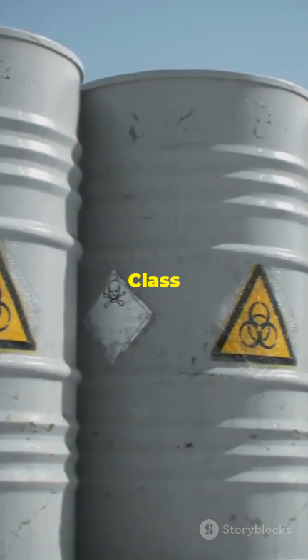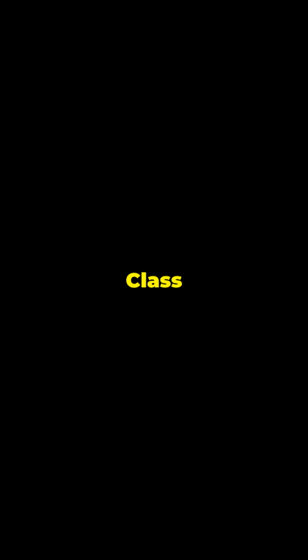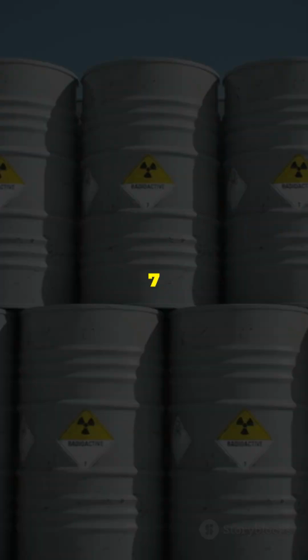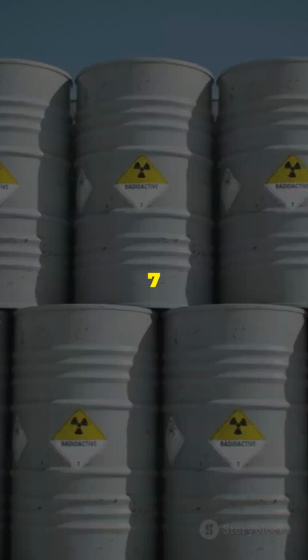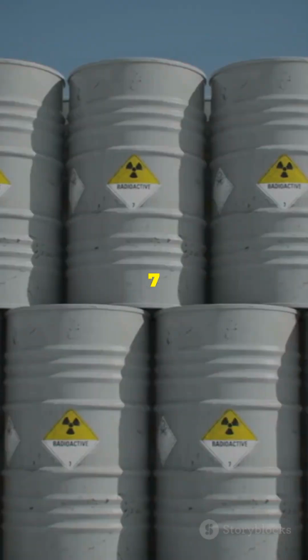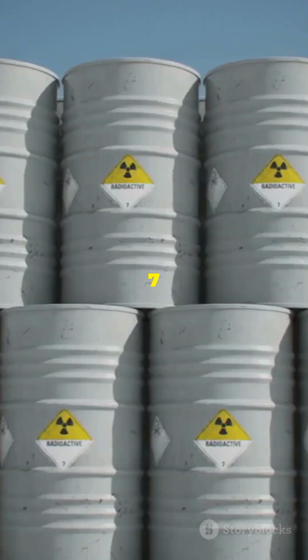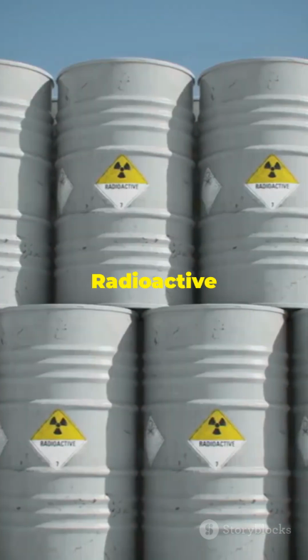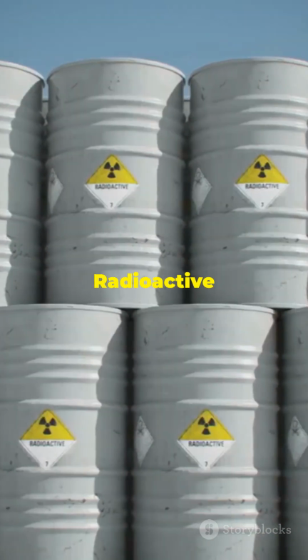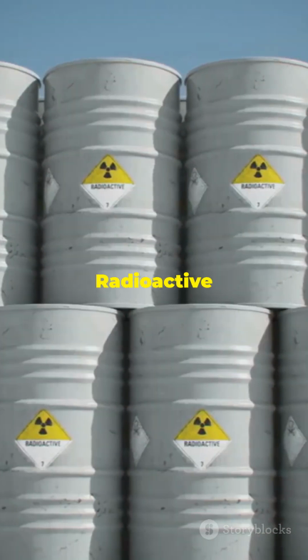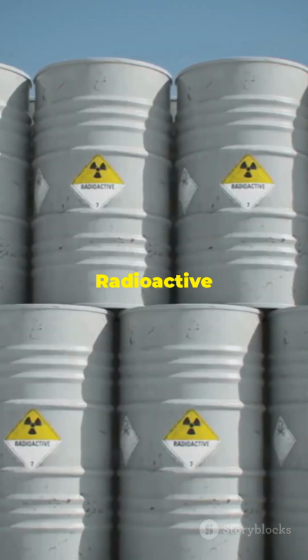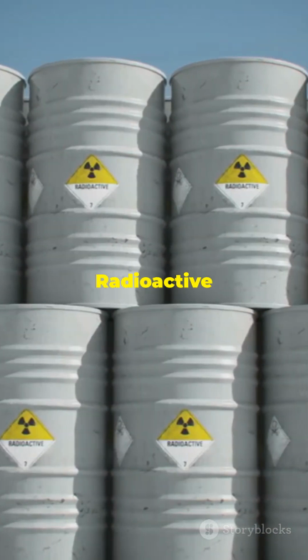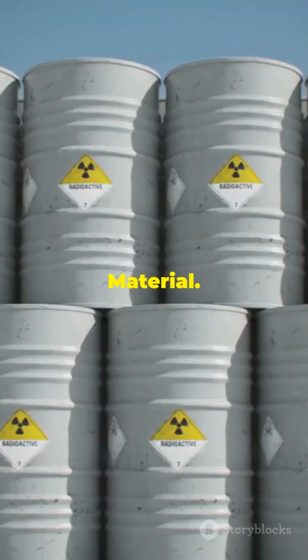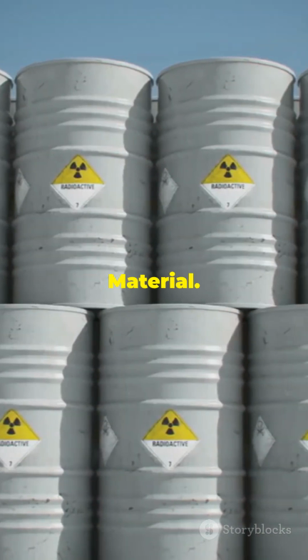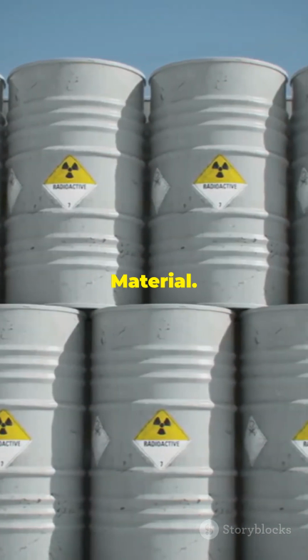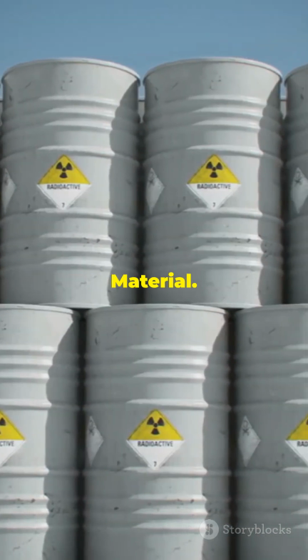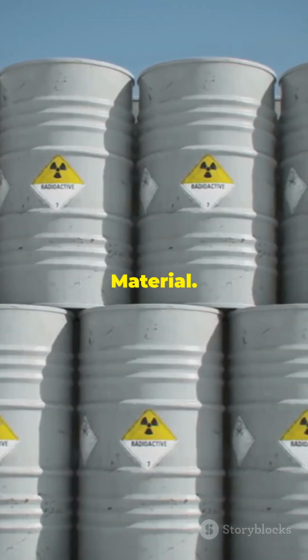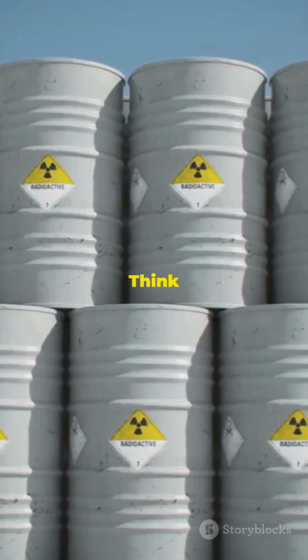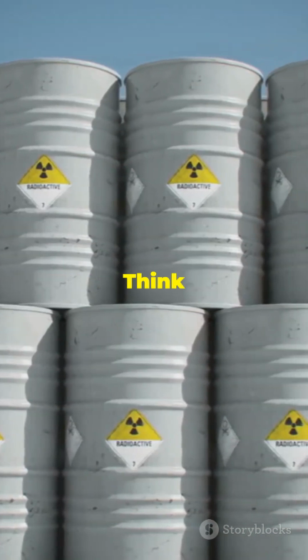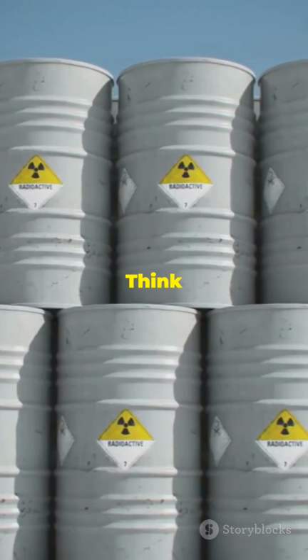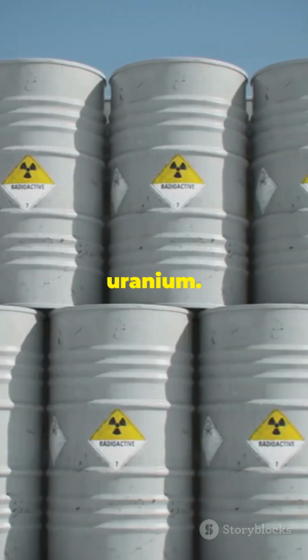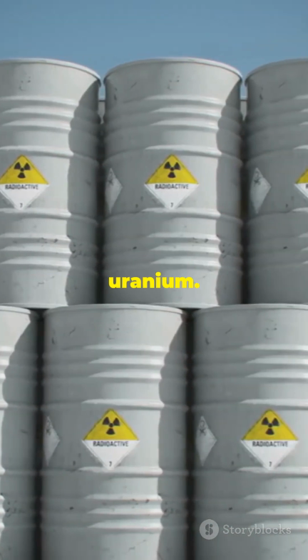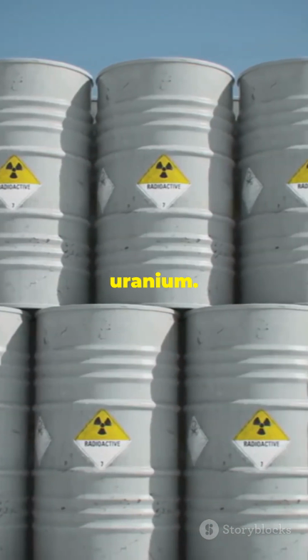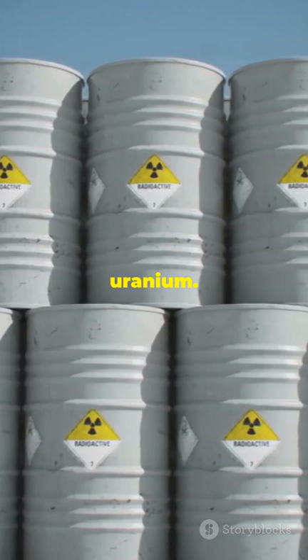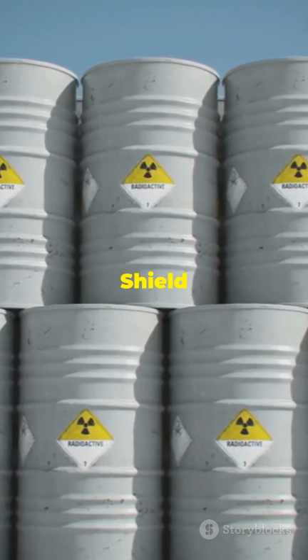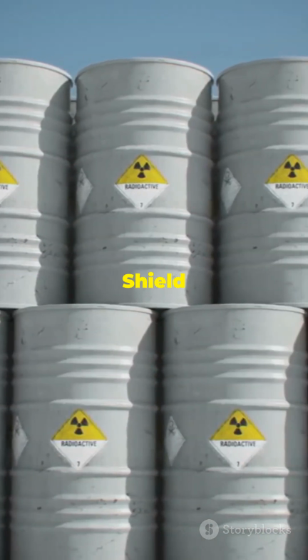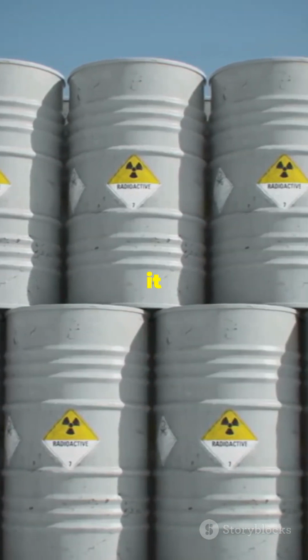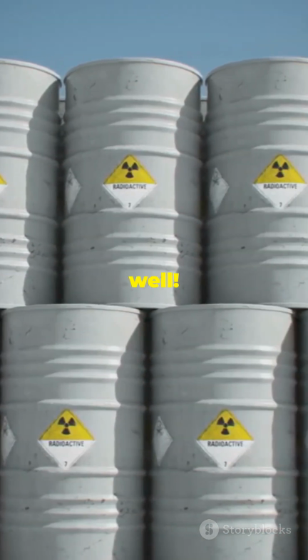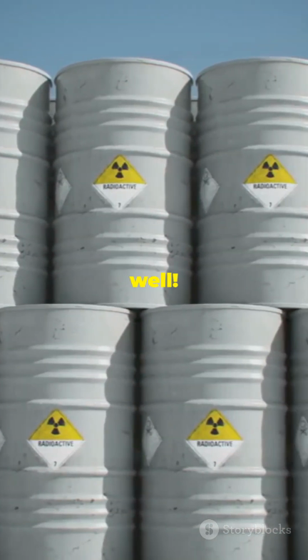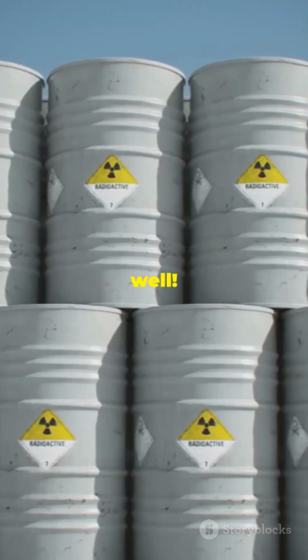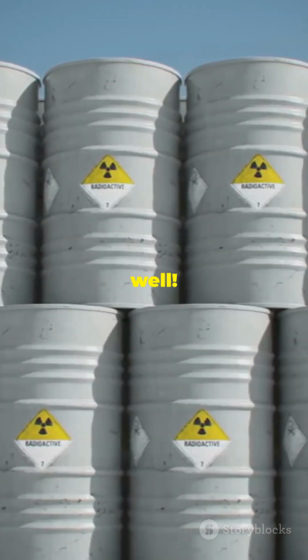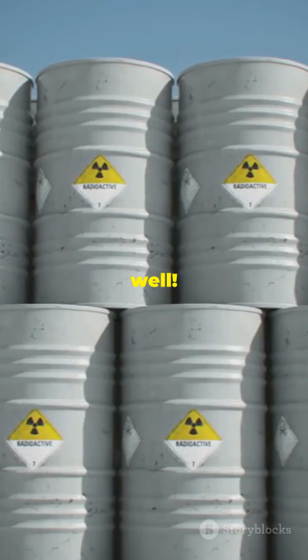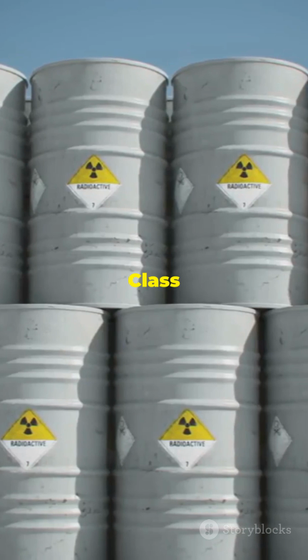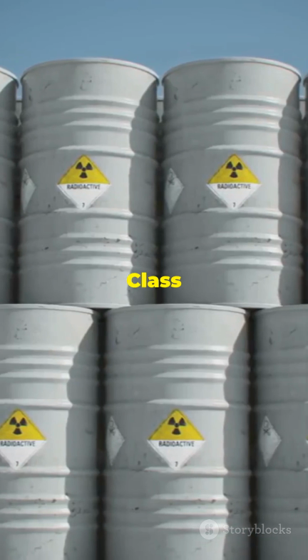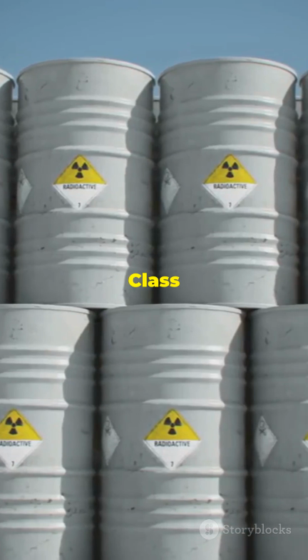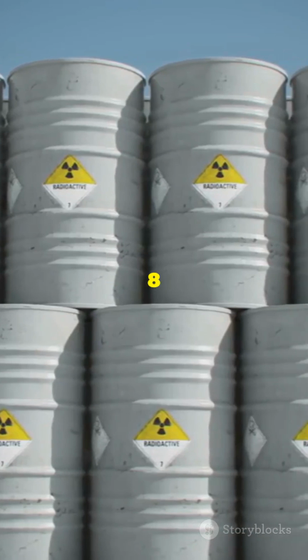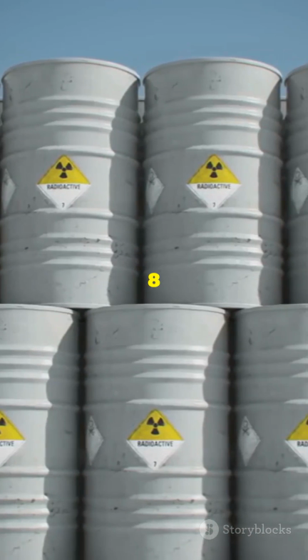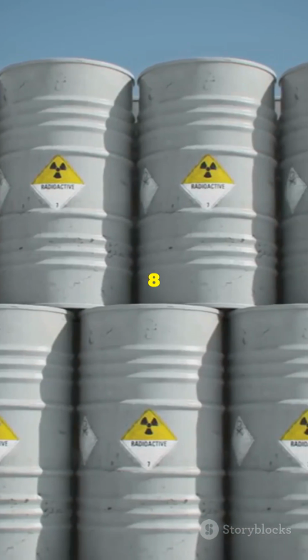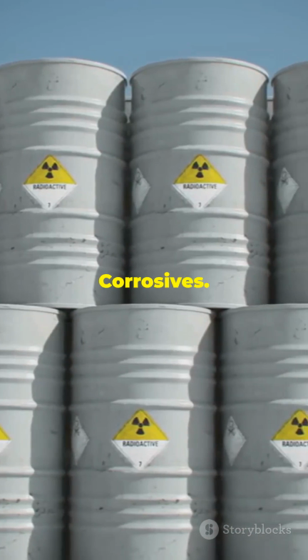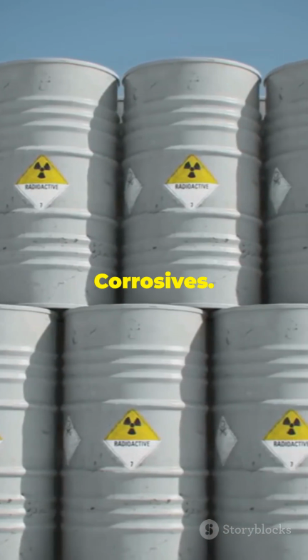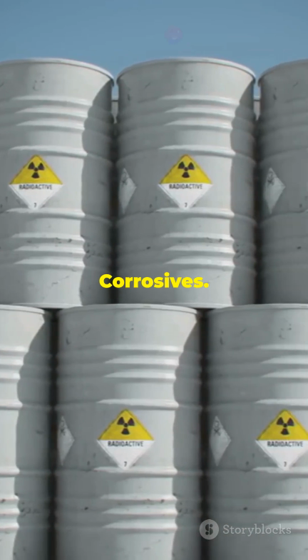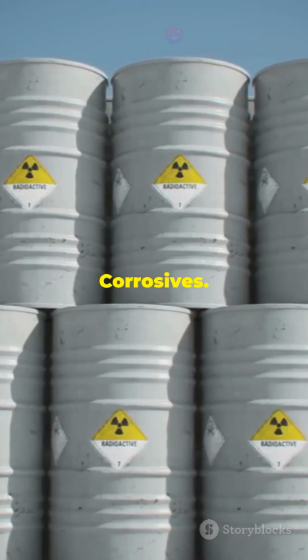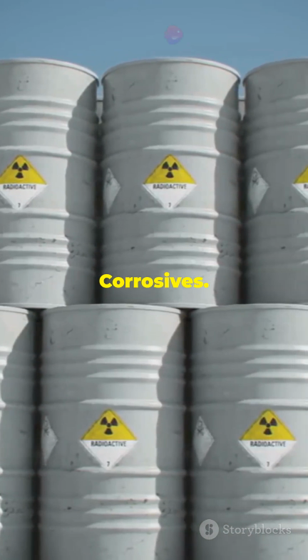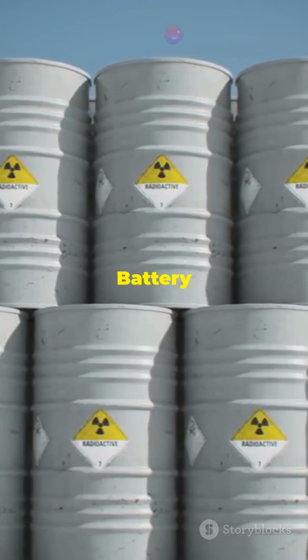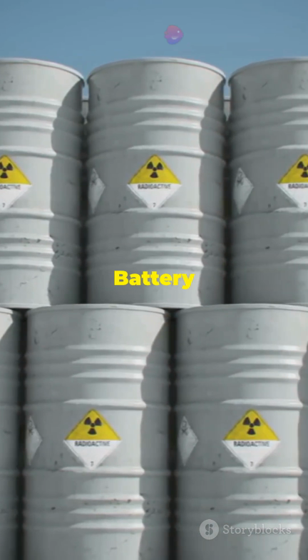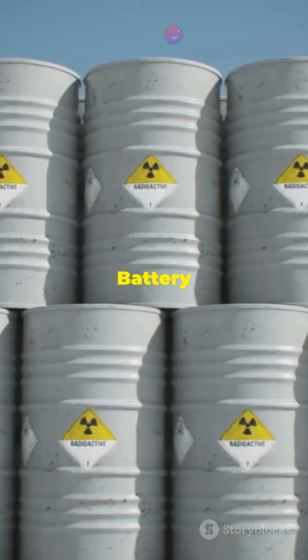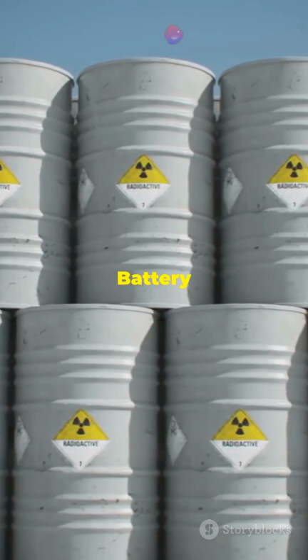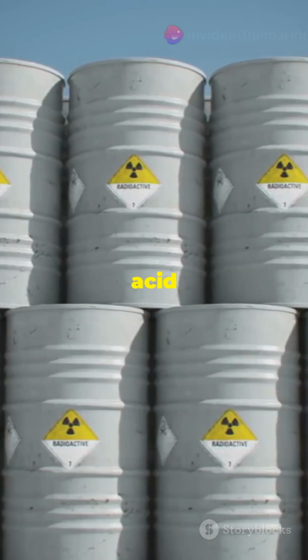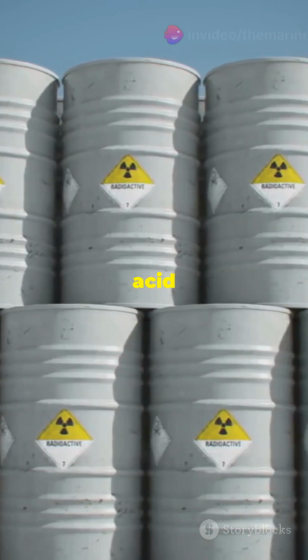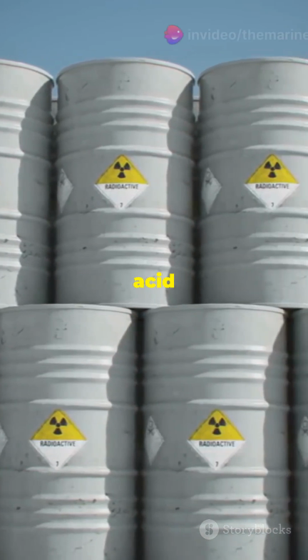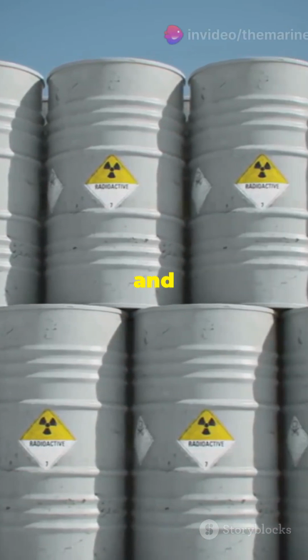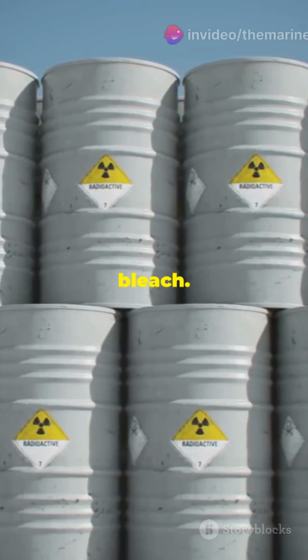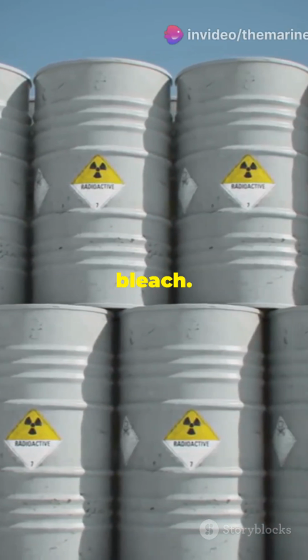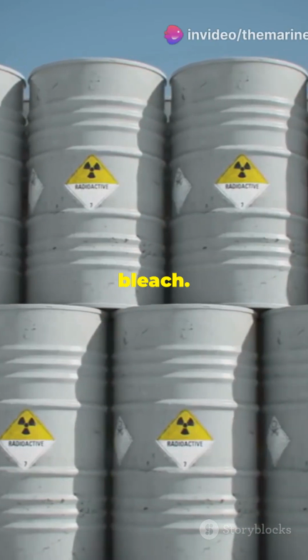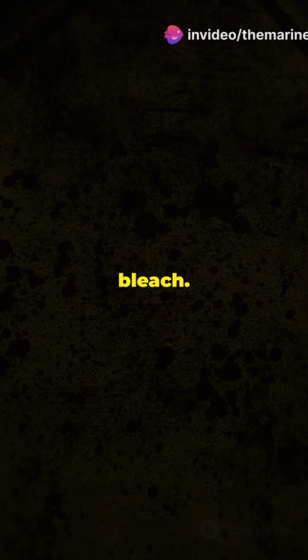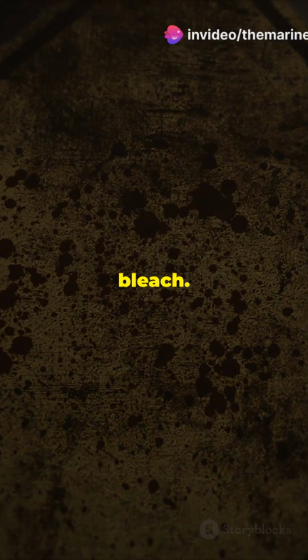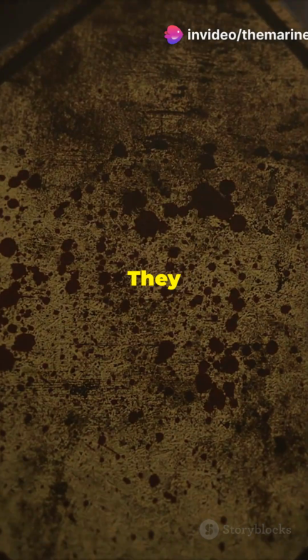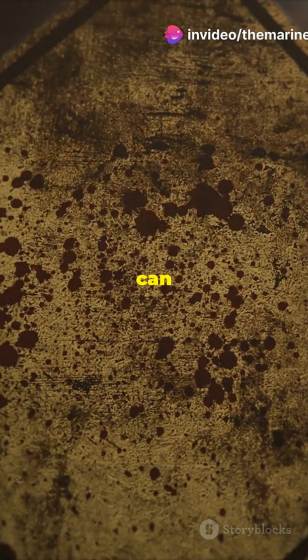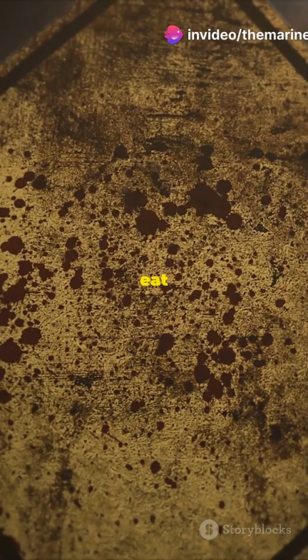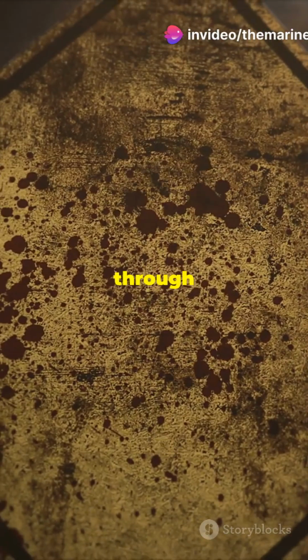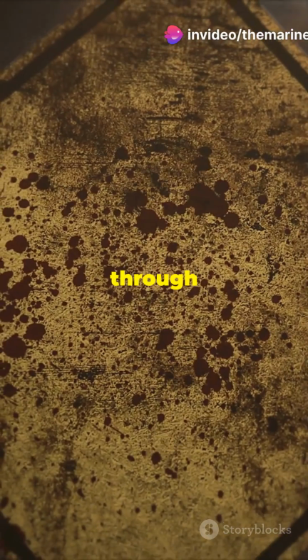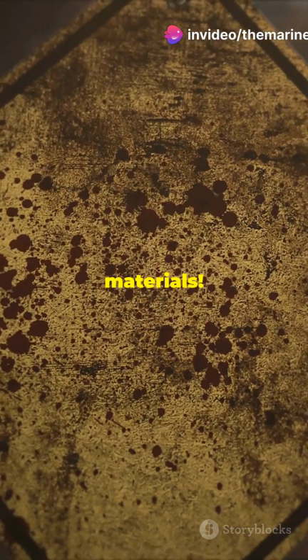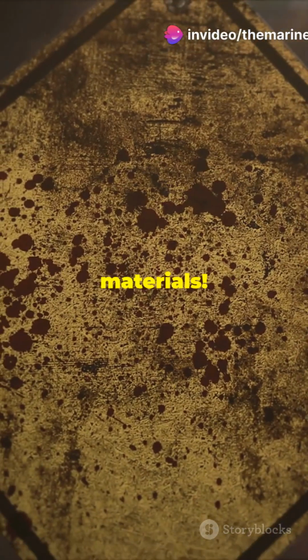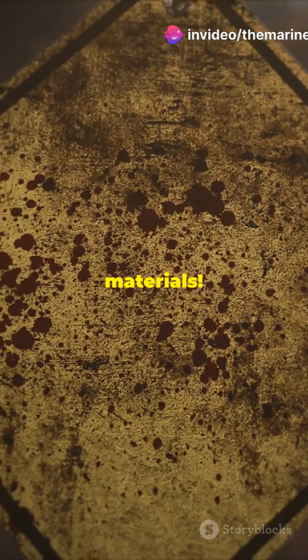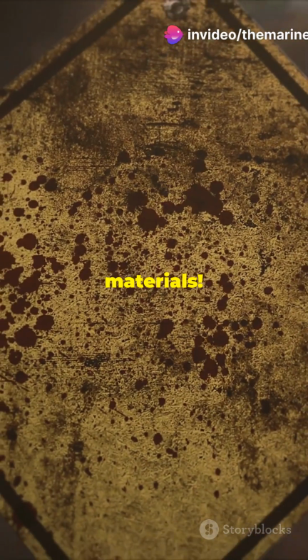Class 7, radioactive material. Think uranium — shield it well. Class 8, corrosives — battery acid and bleach. They can eat through materials.